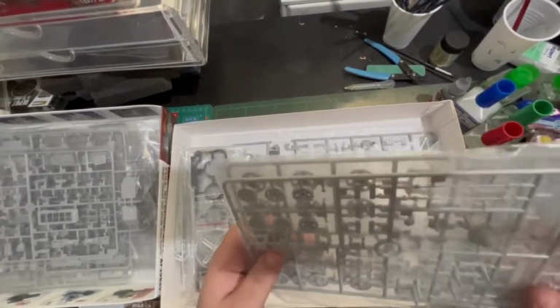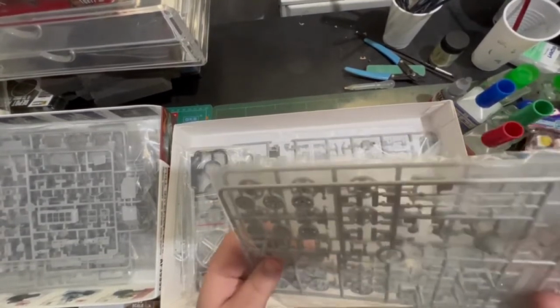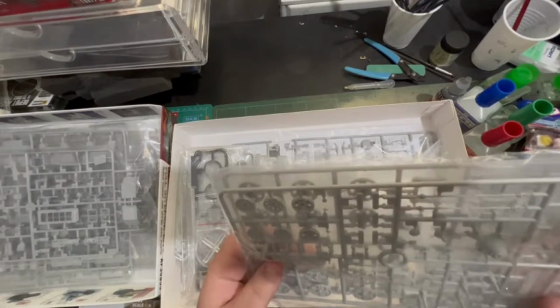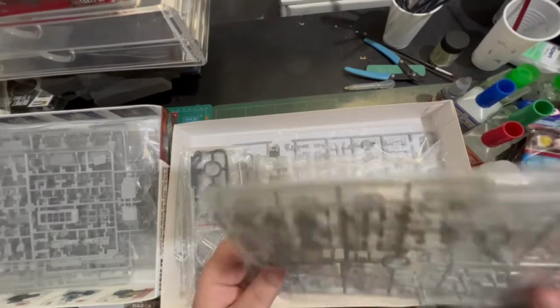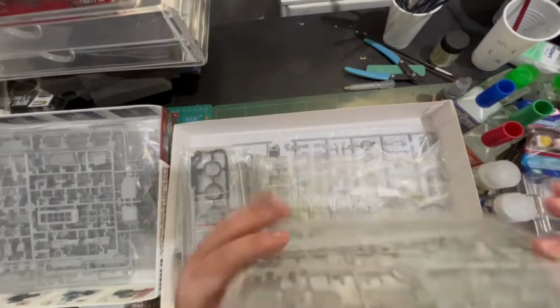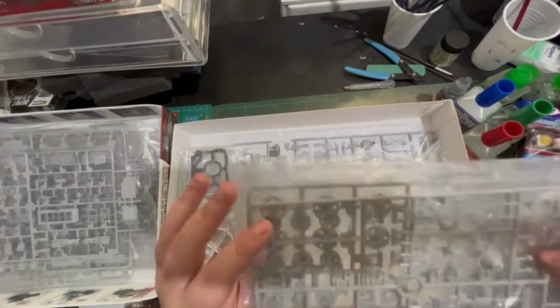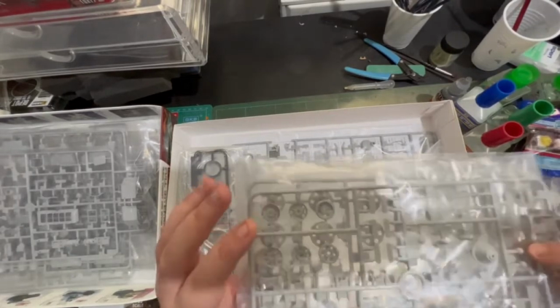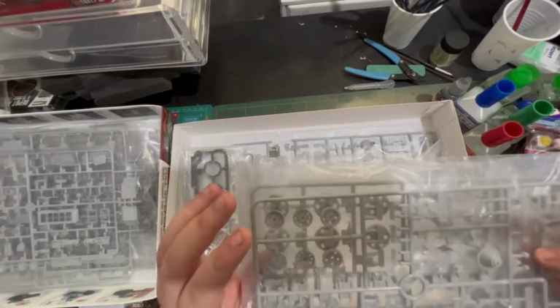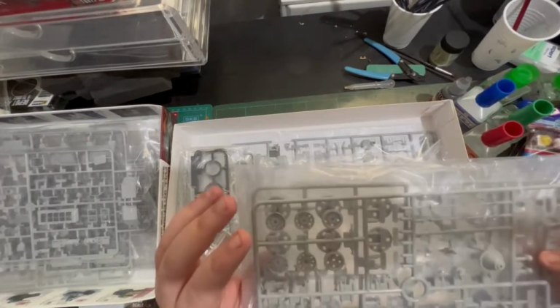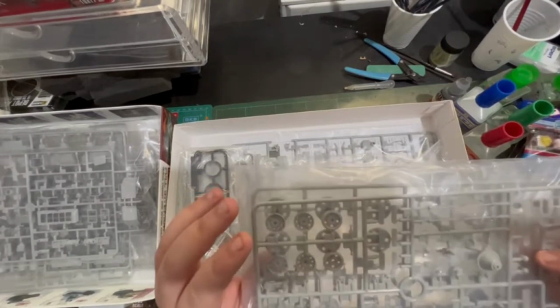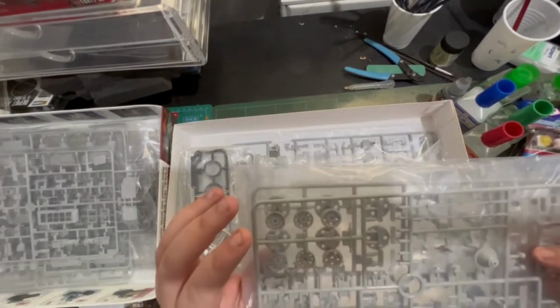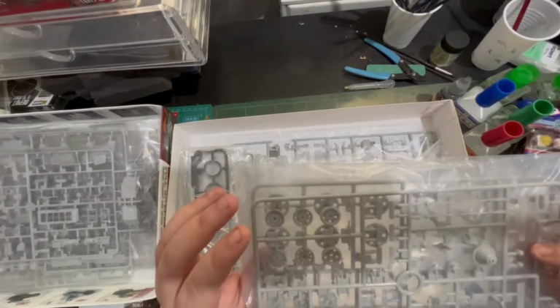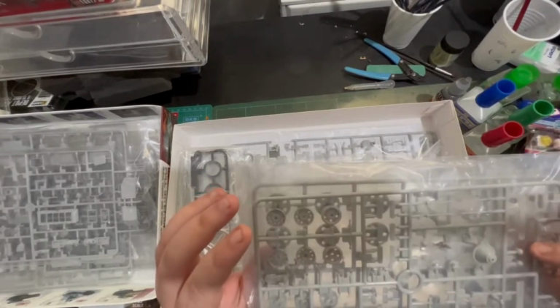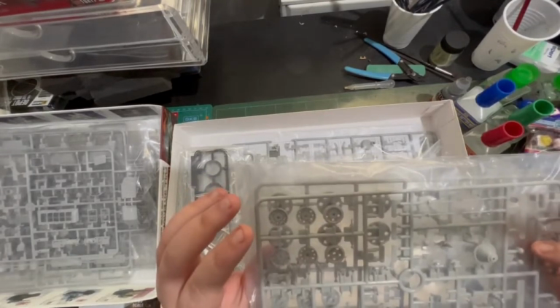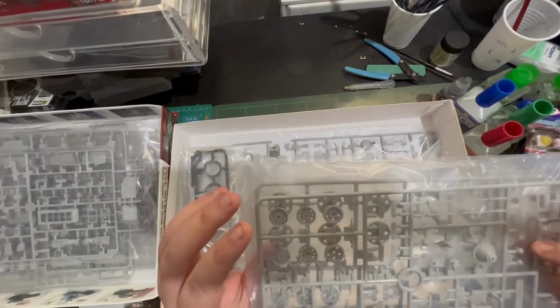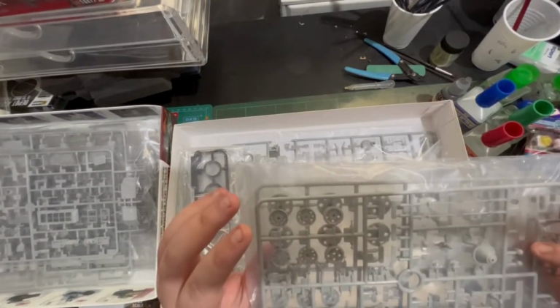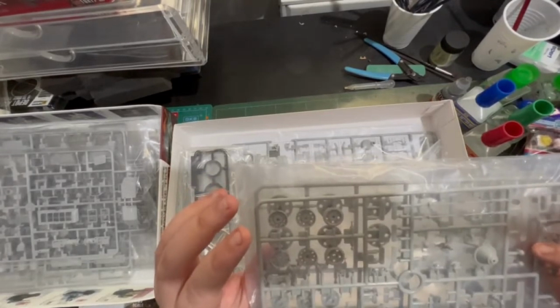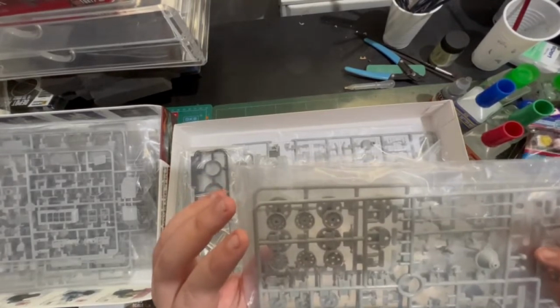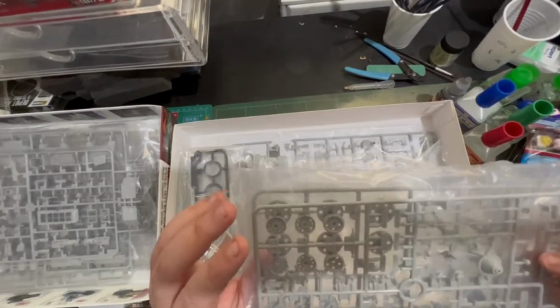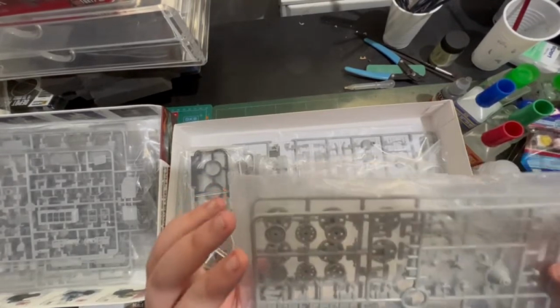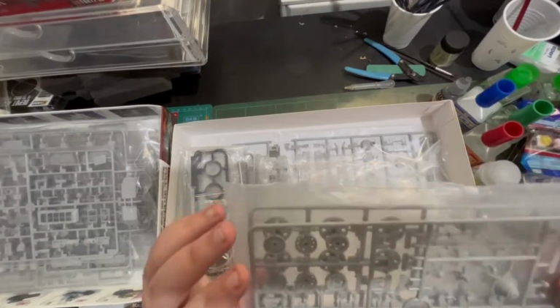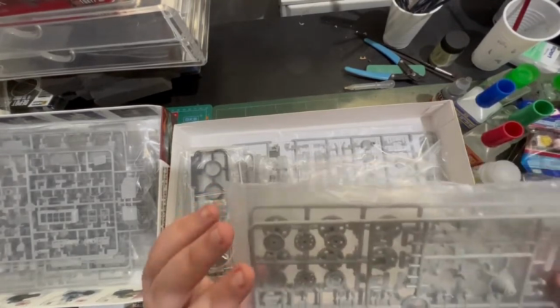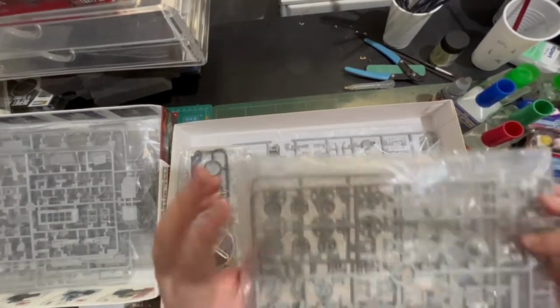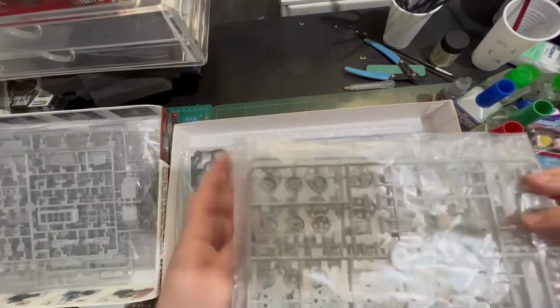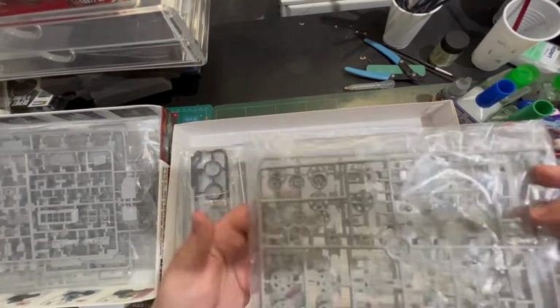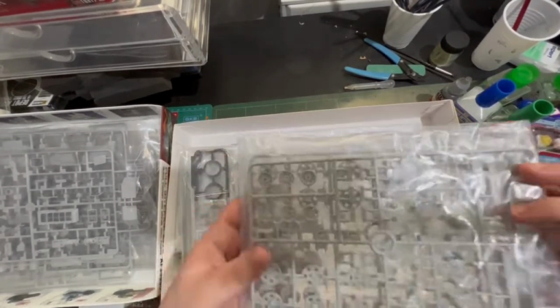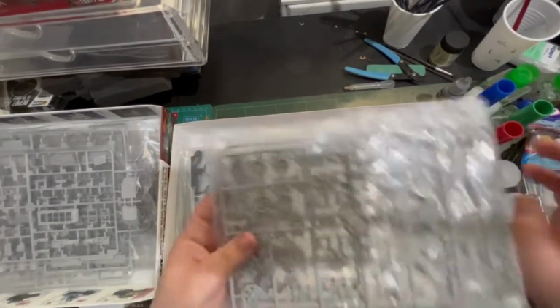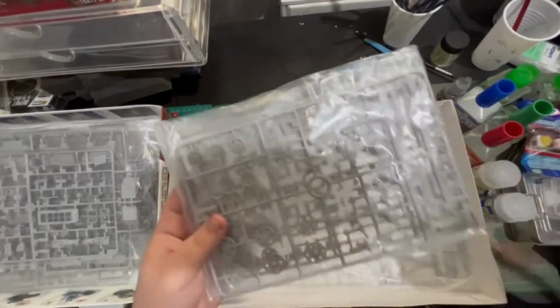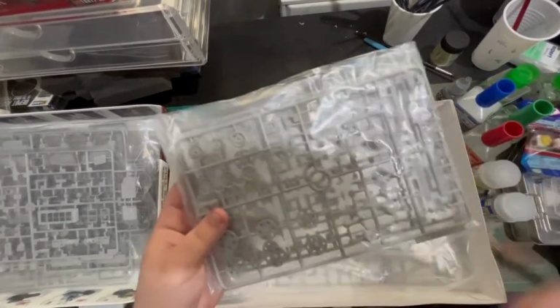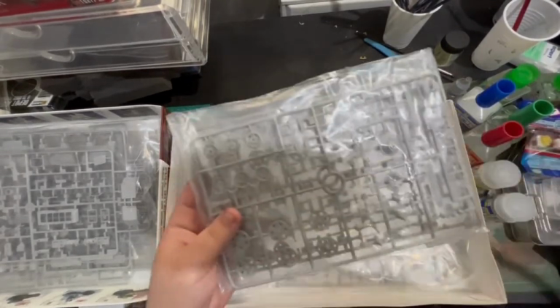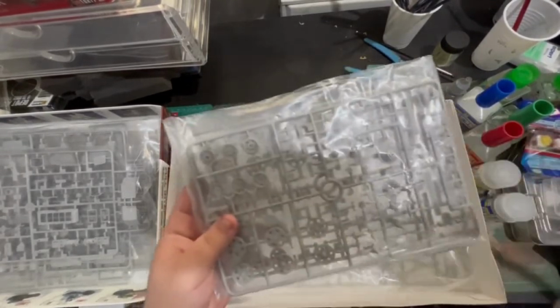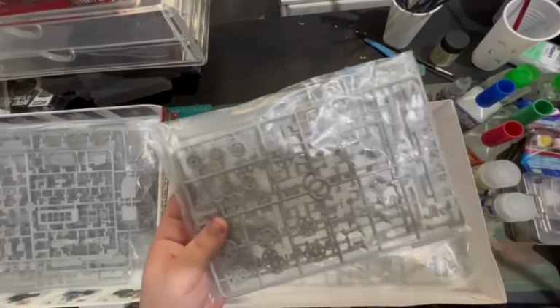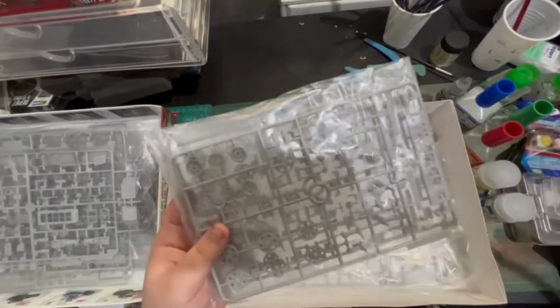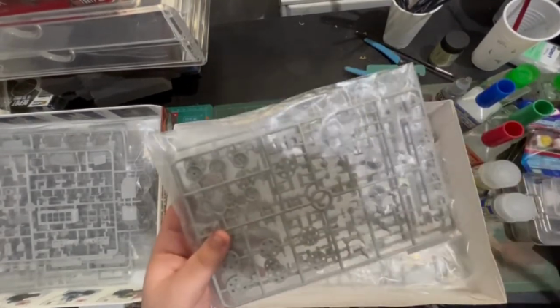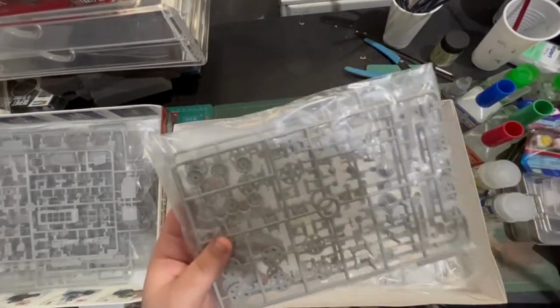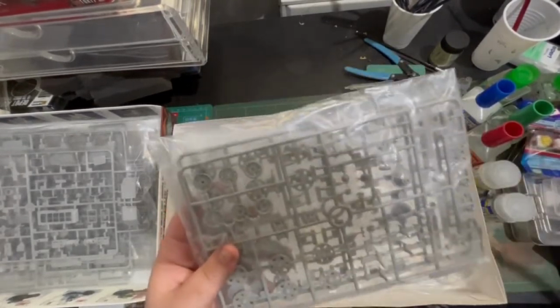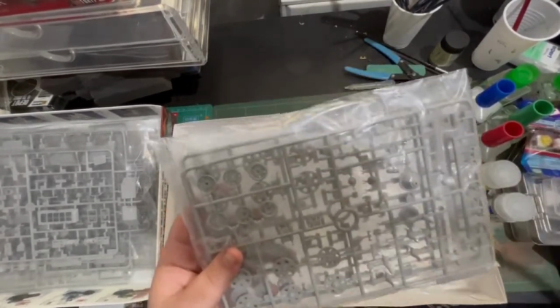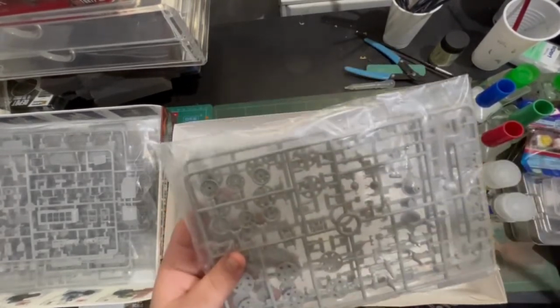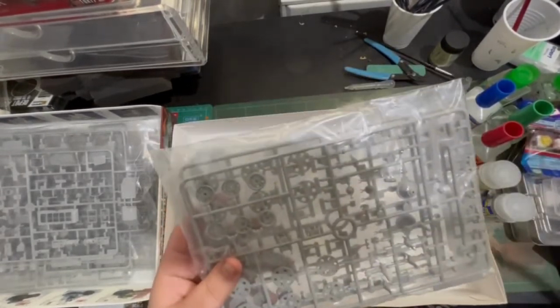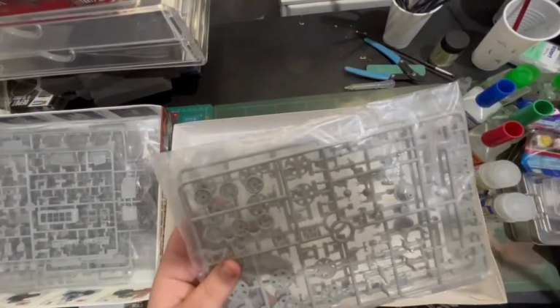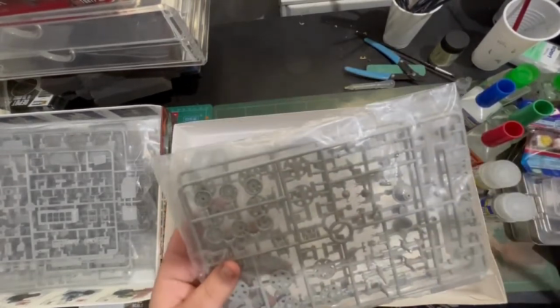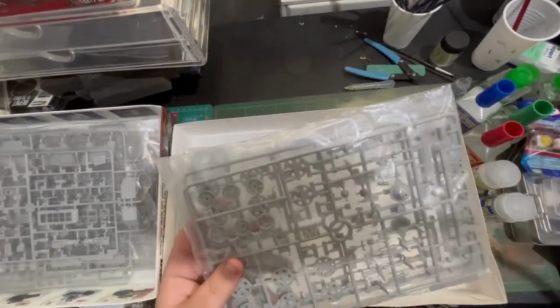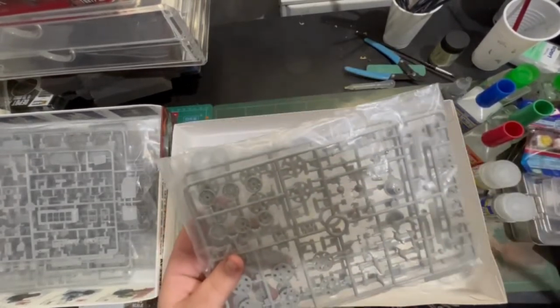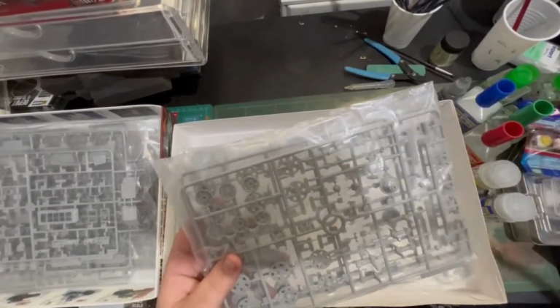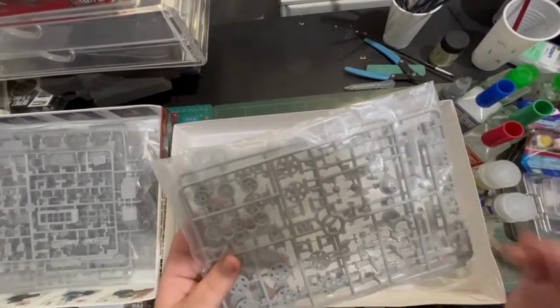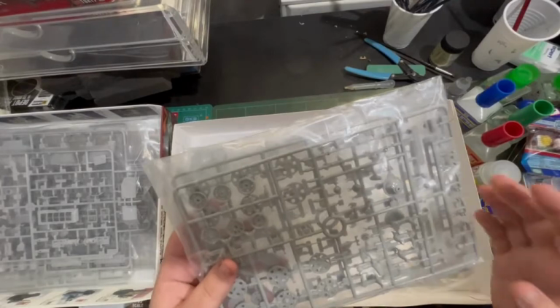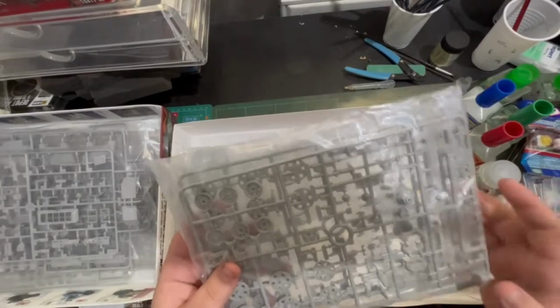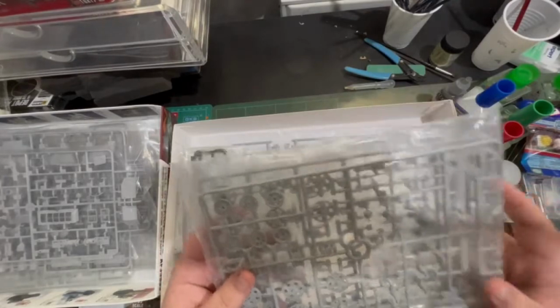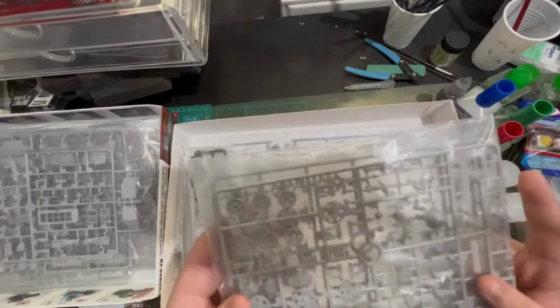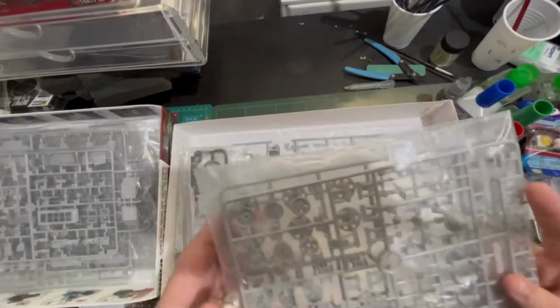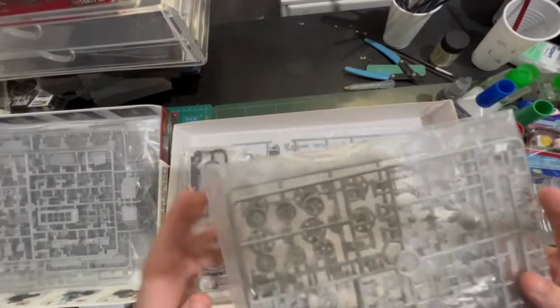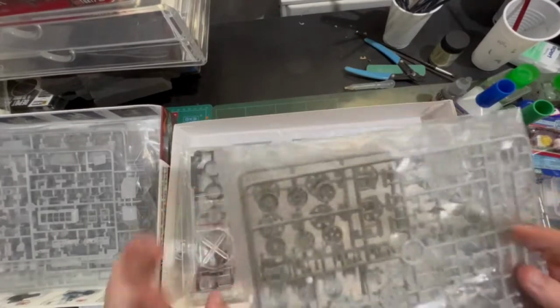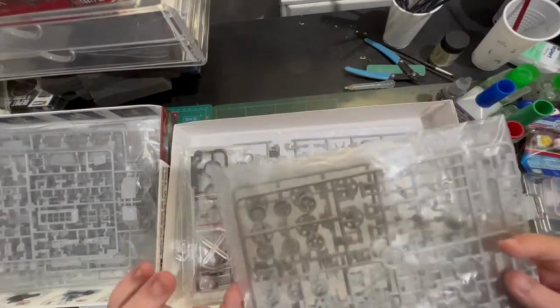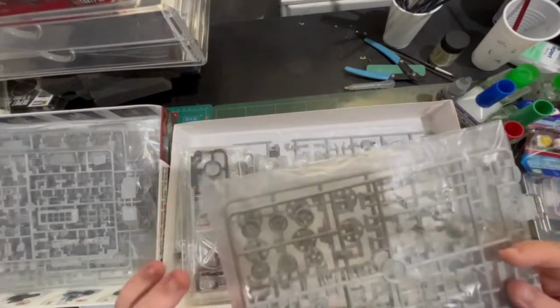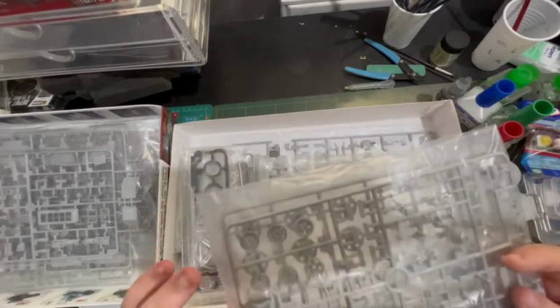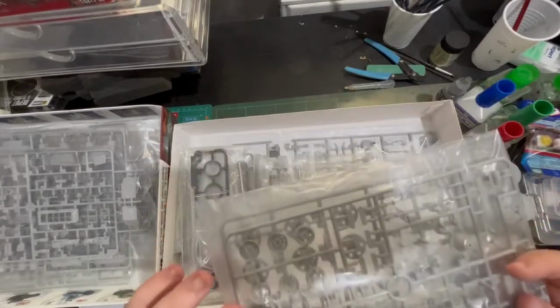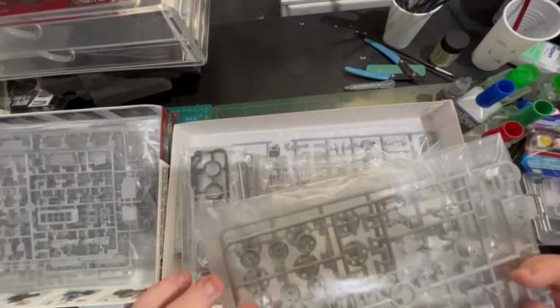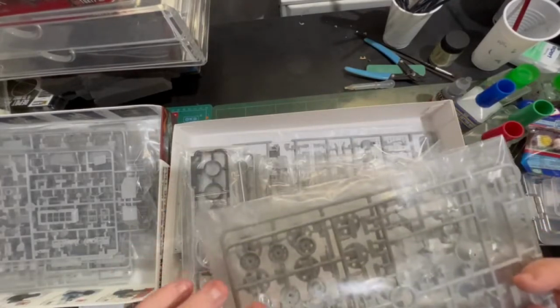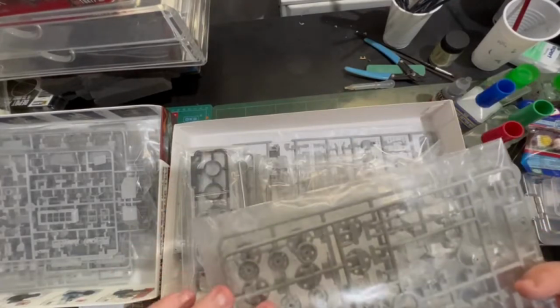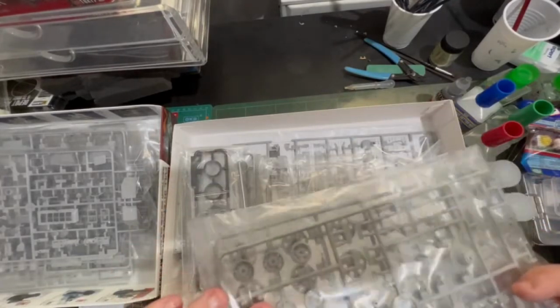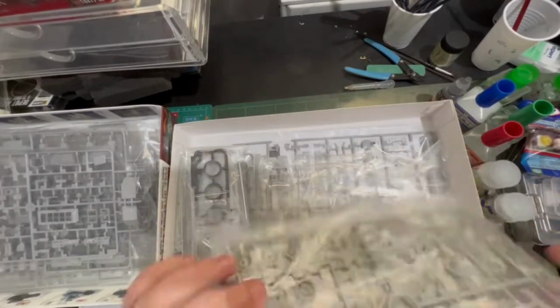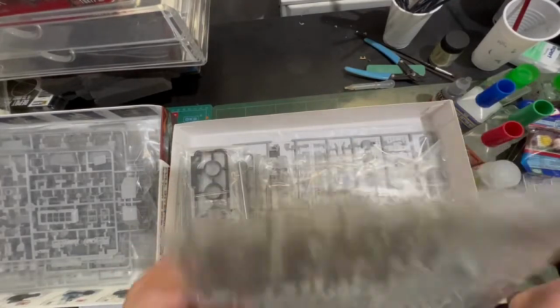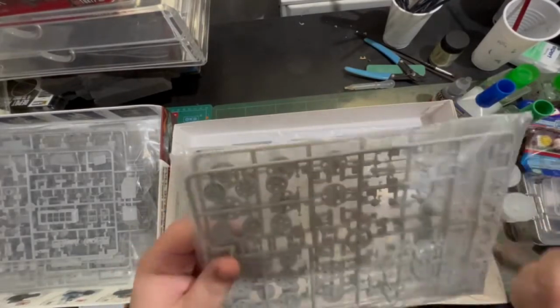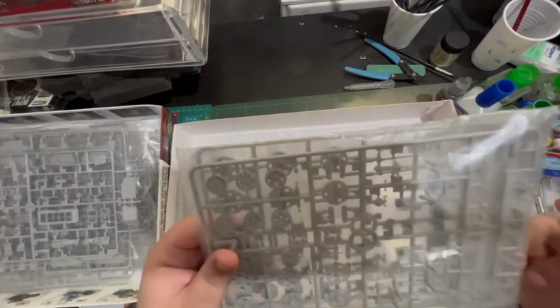Got a lot of road wheels. With this we'll also have our drive wheel and an idler wheel.